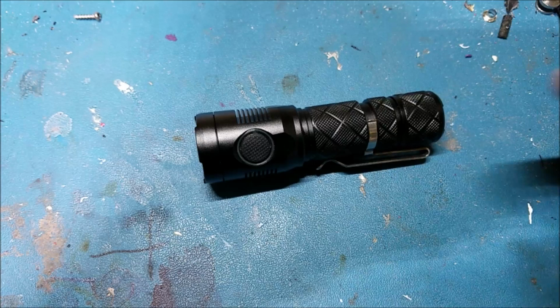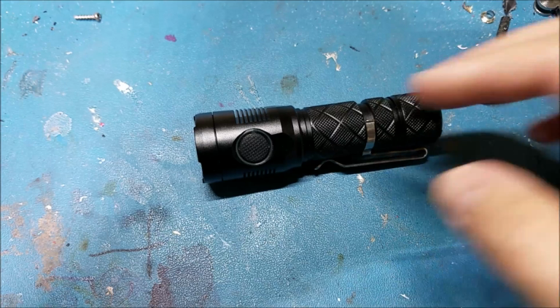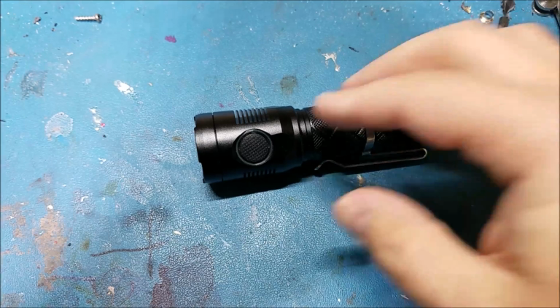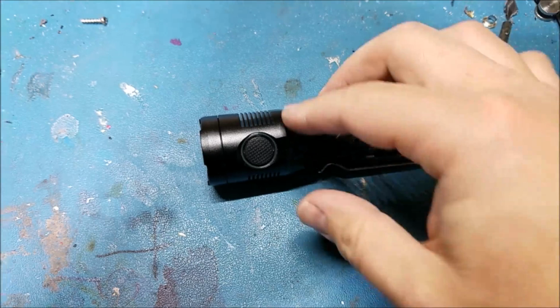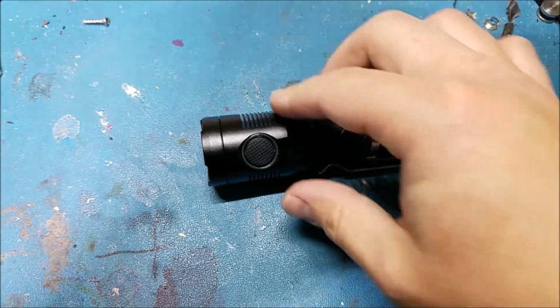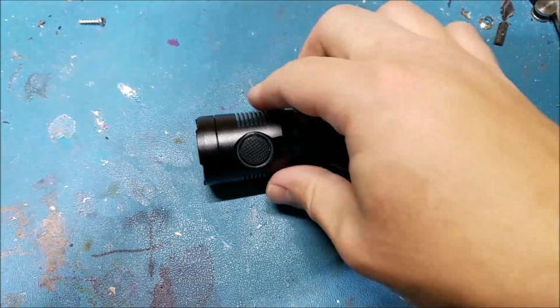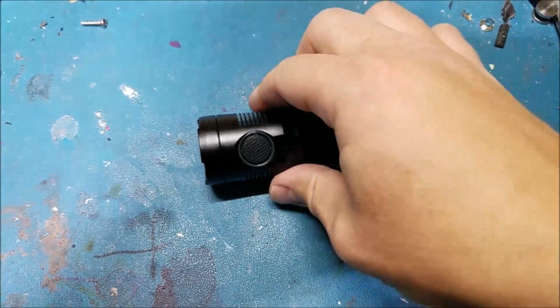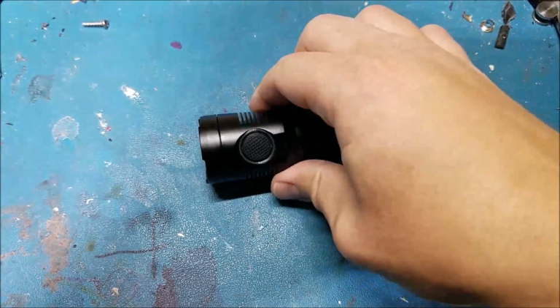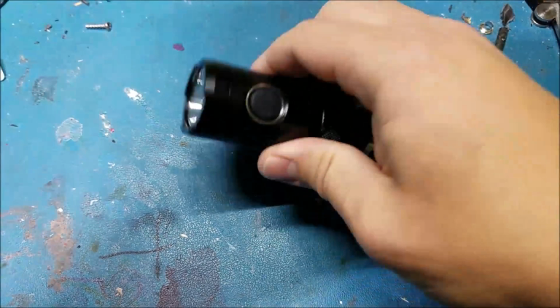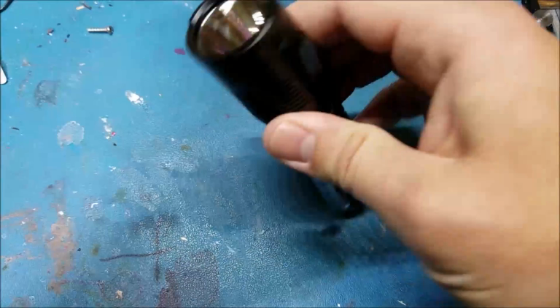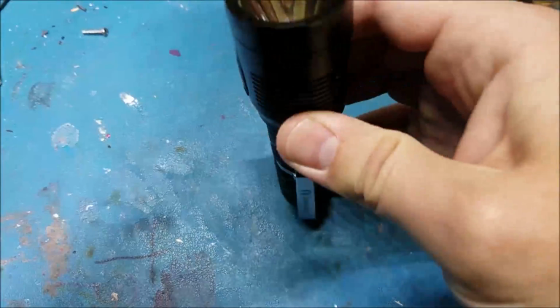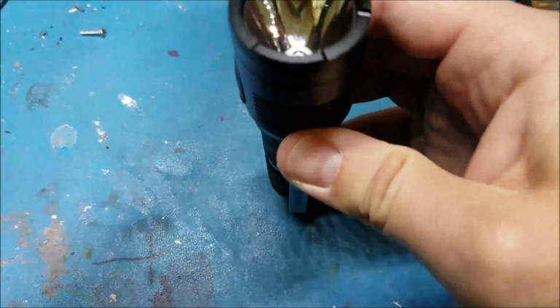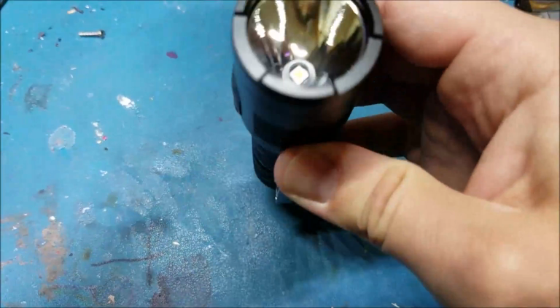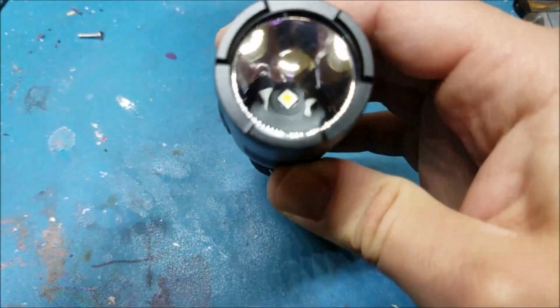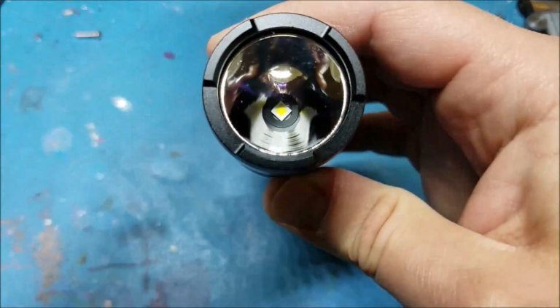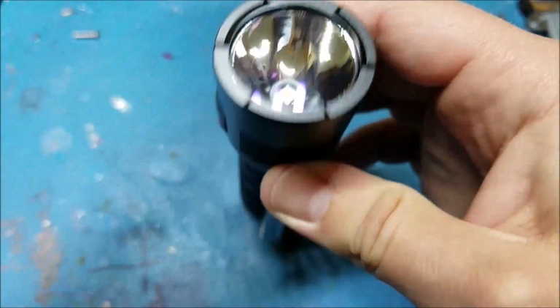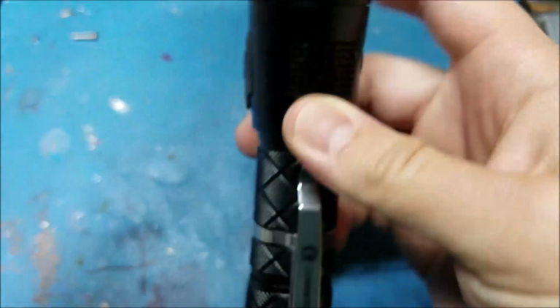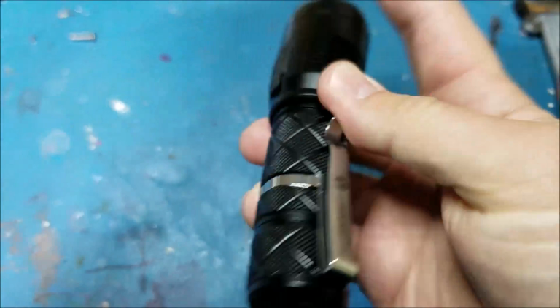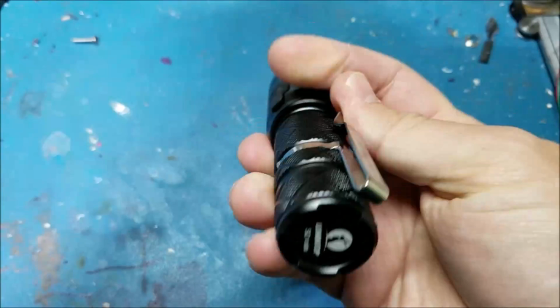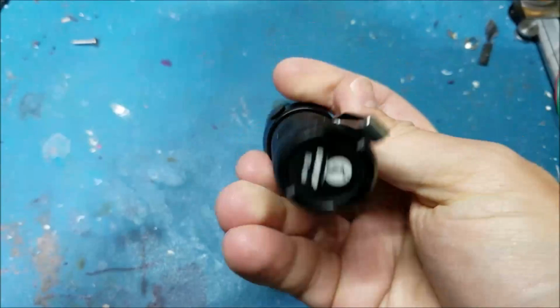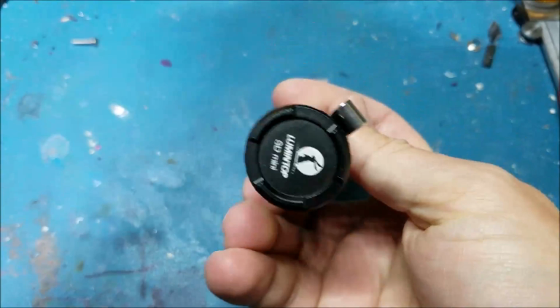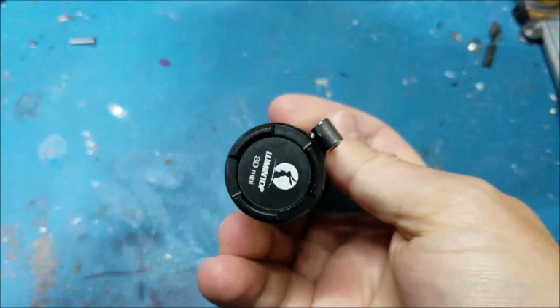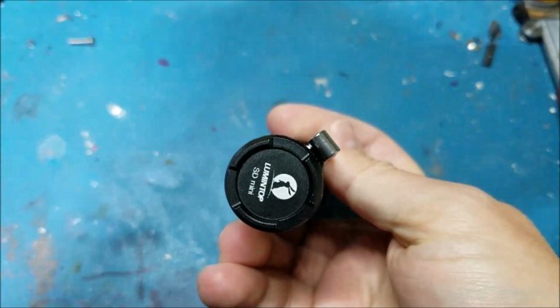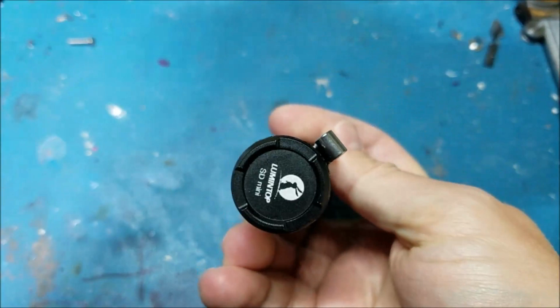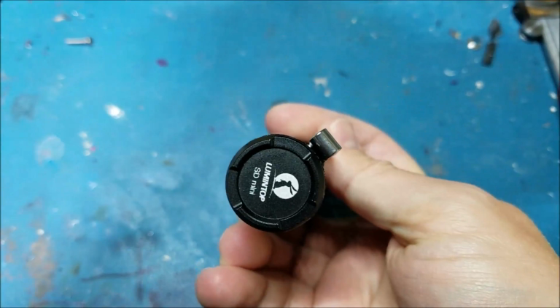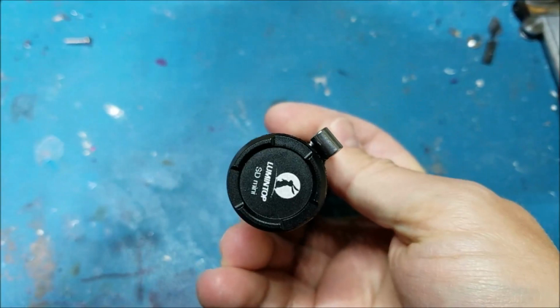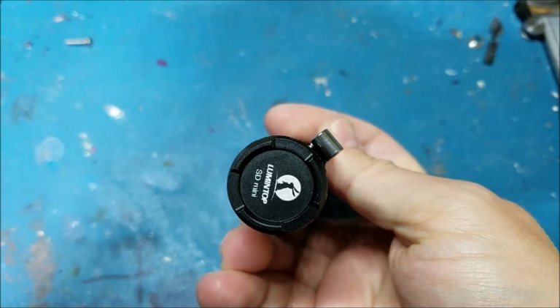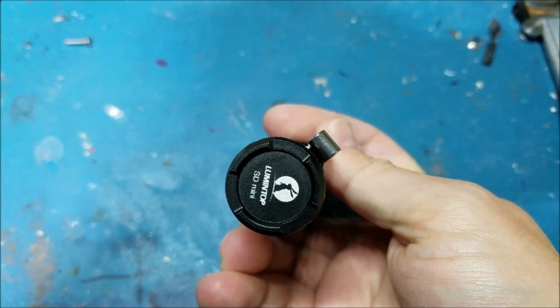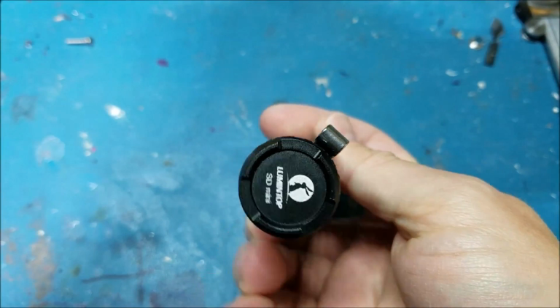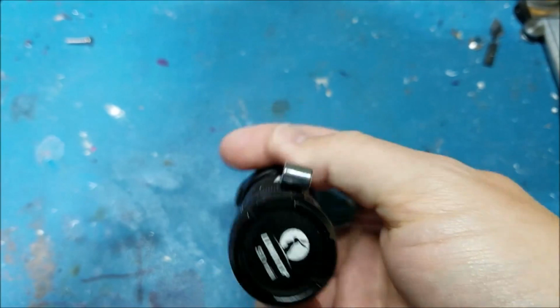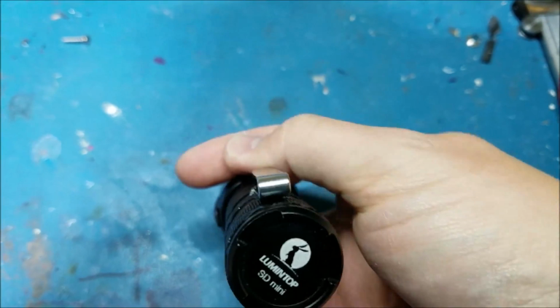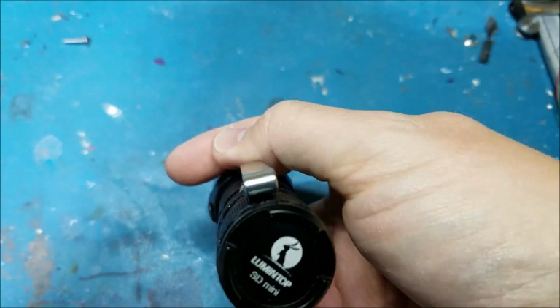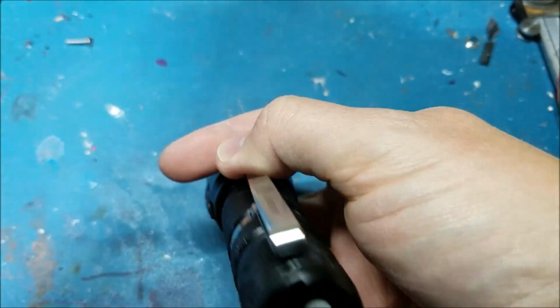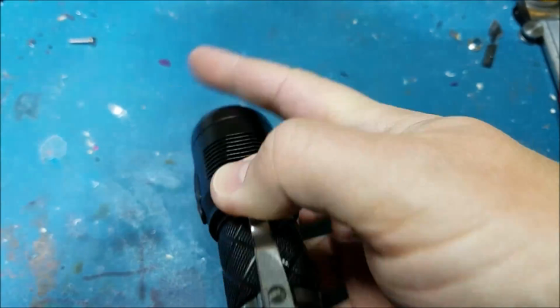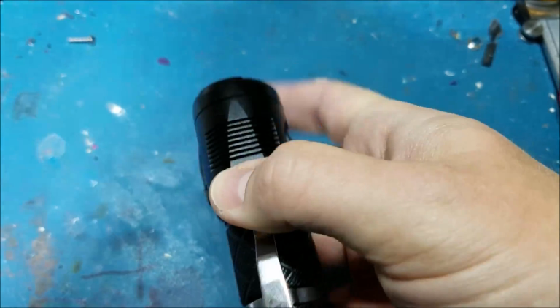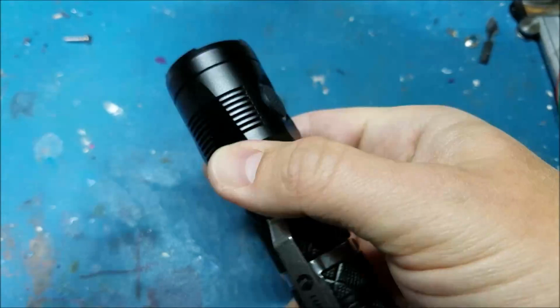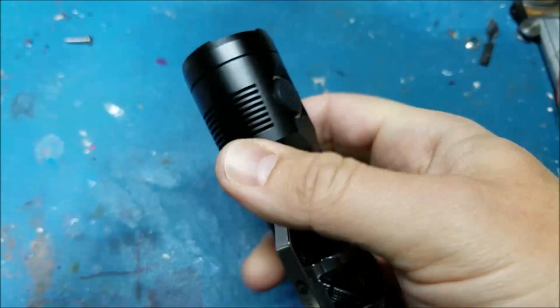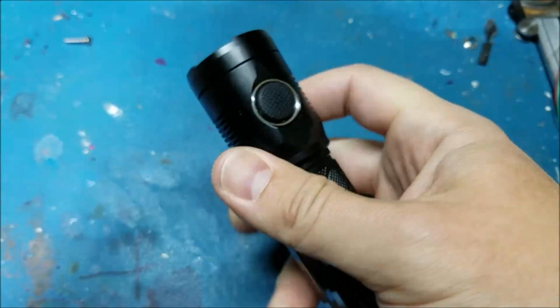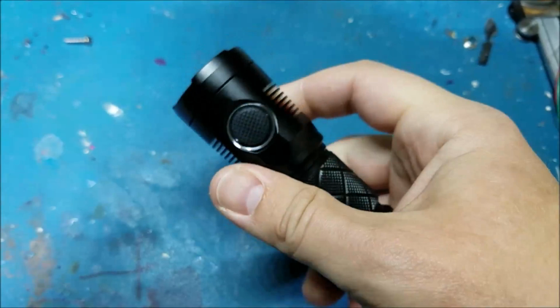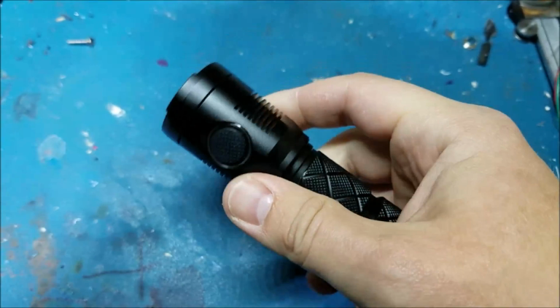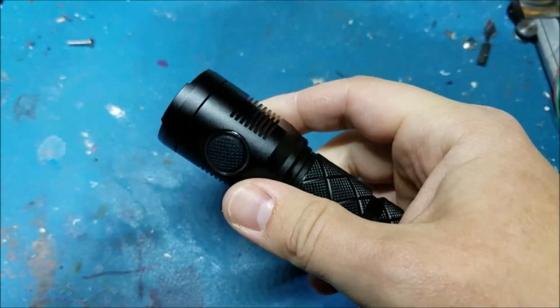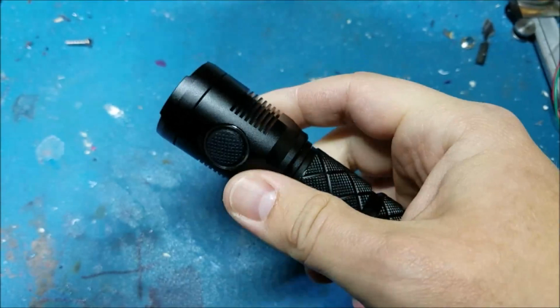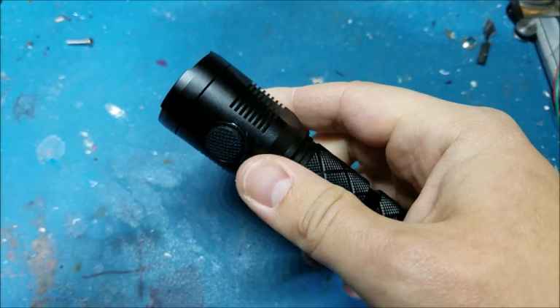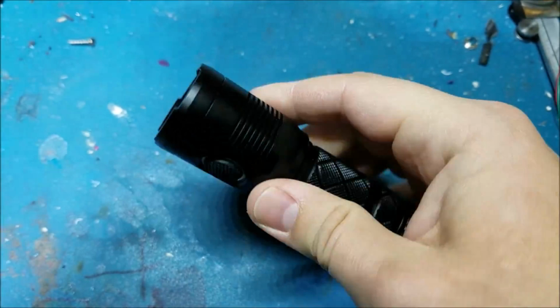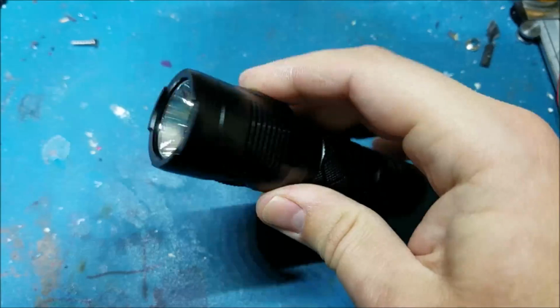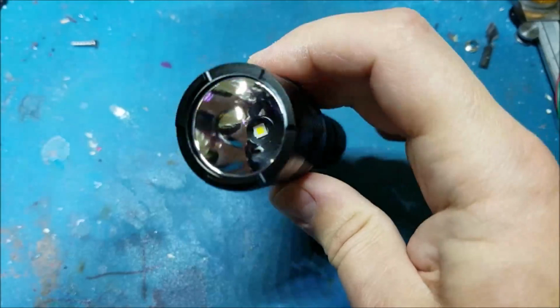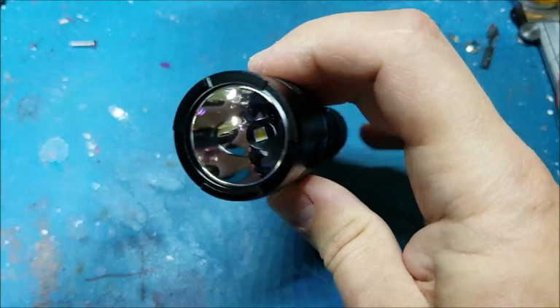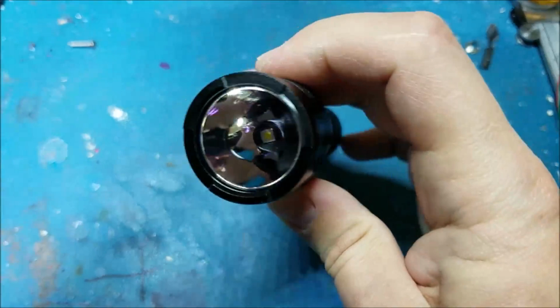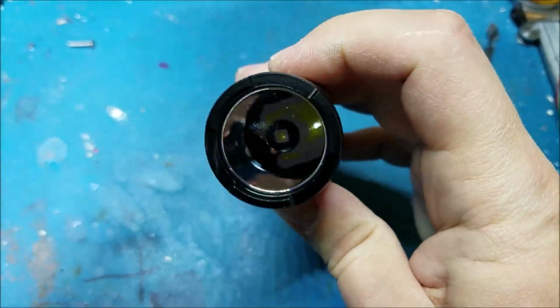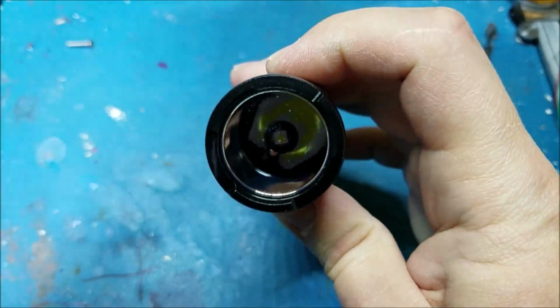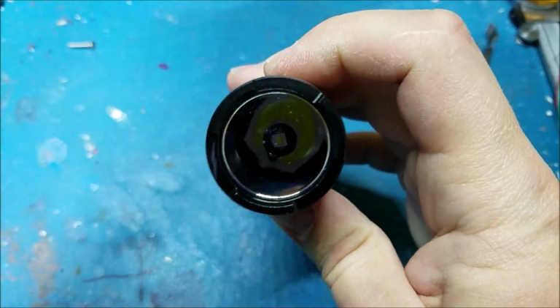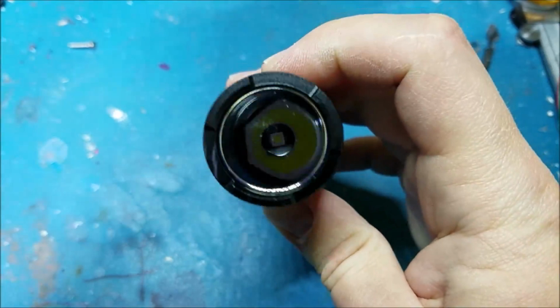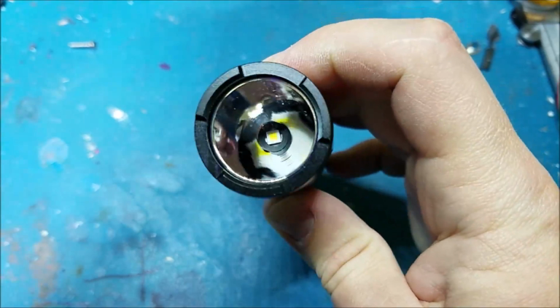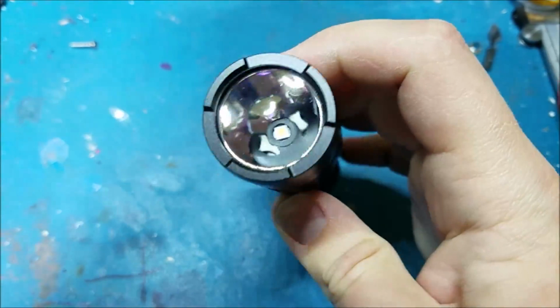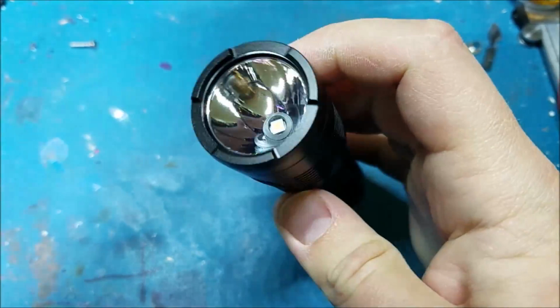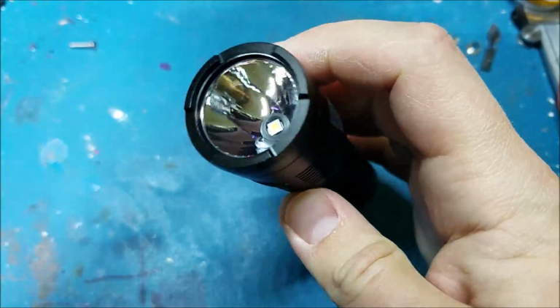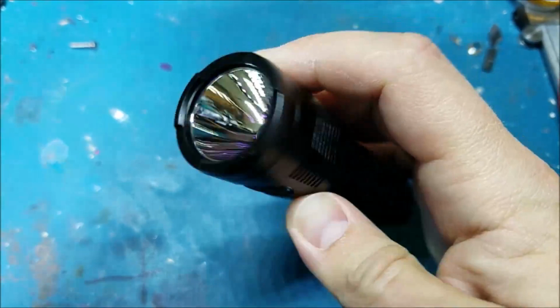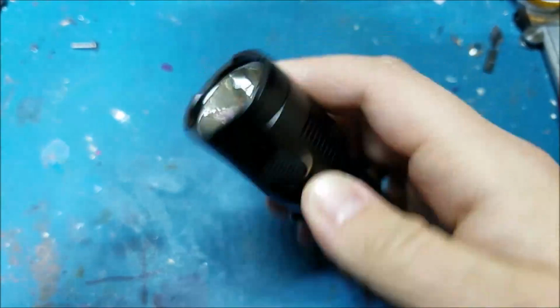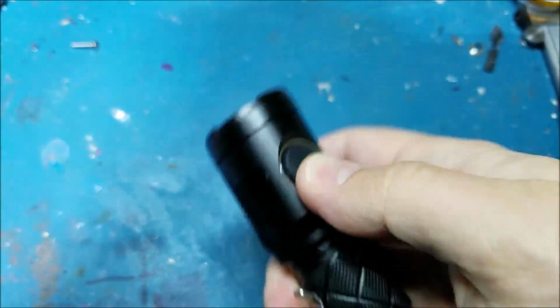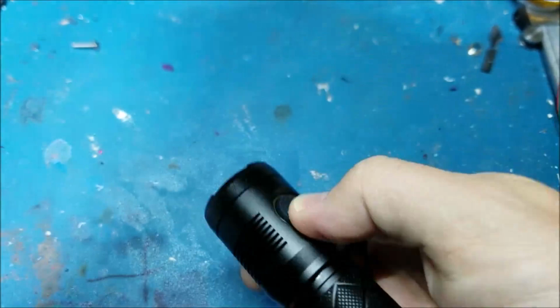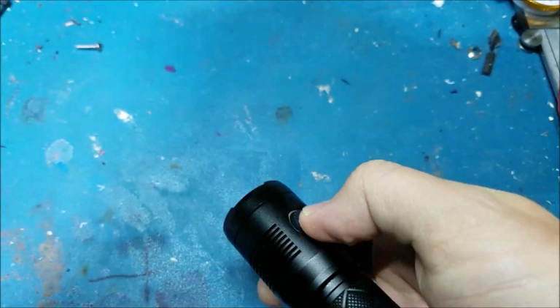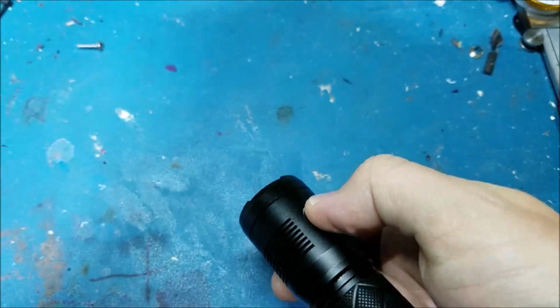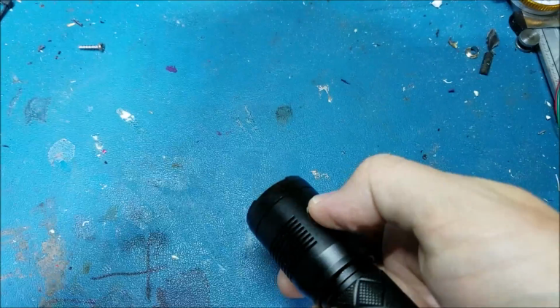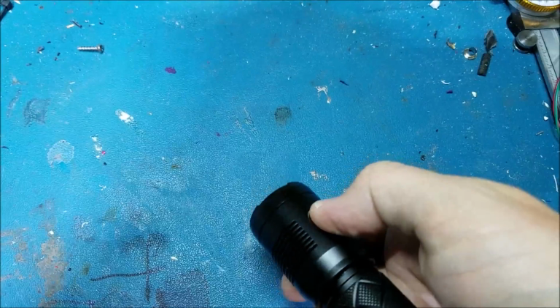This light is a Lumentop SD Mini, and here it is in its stock form.